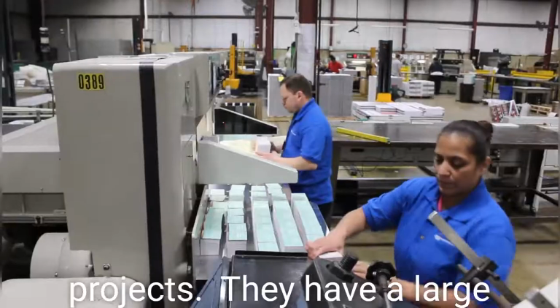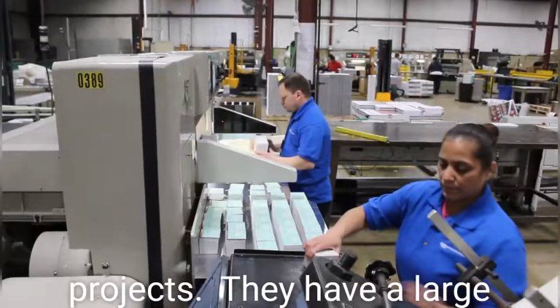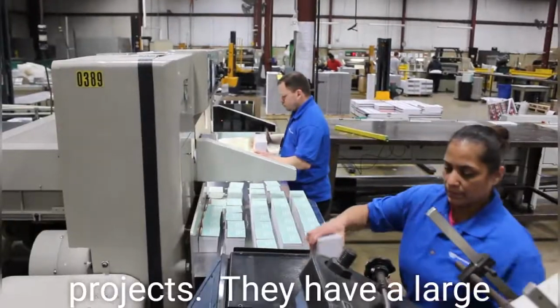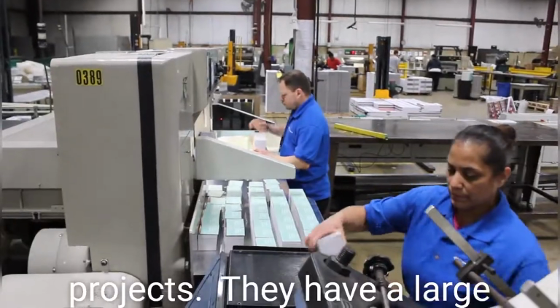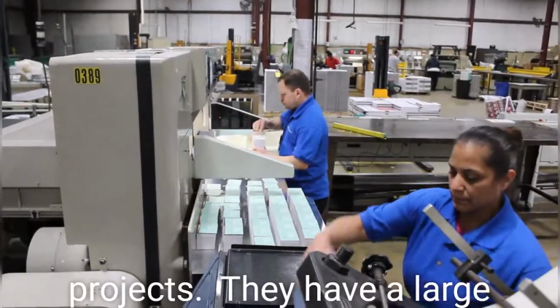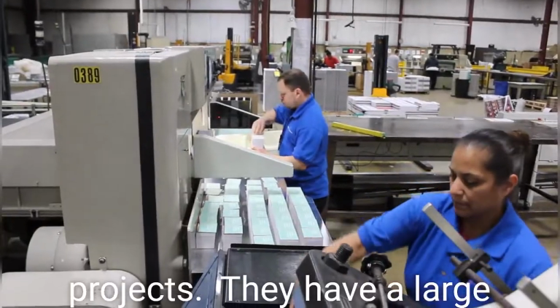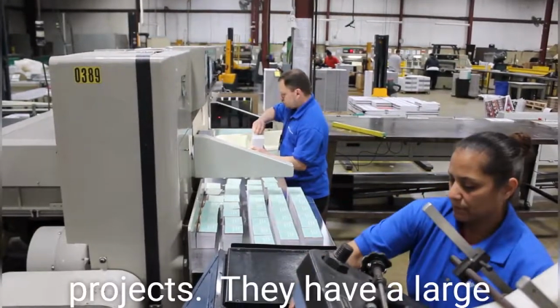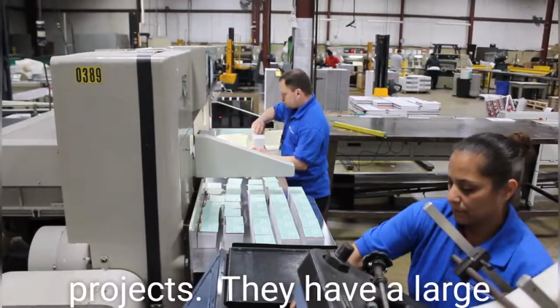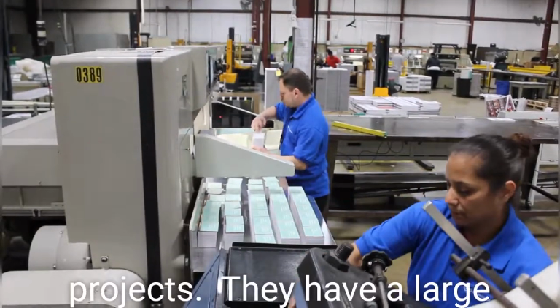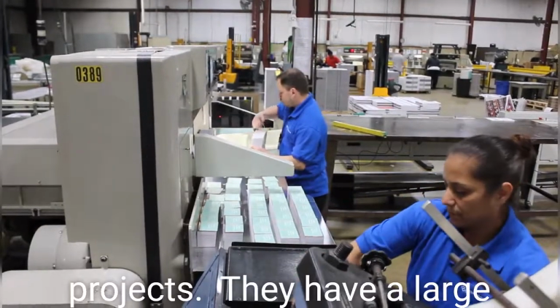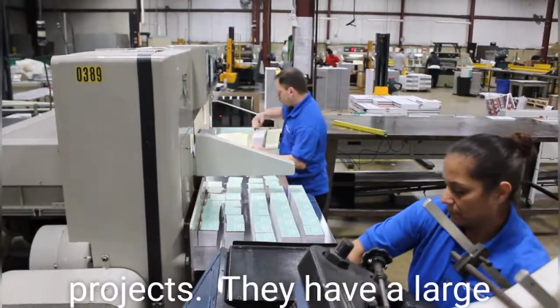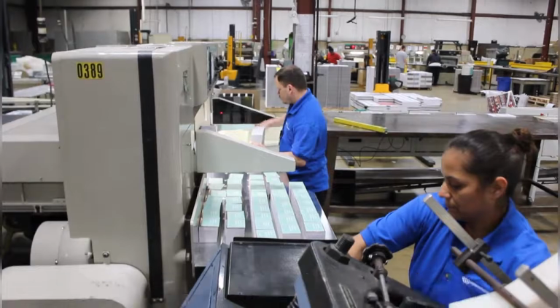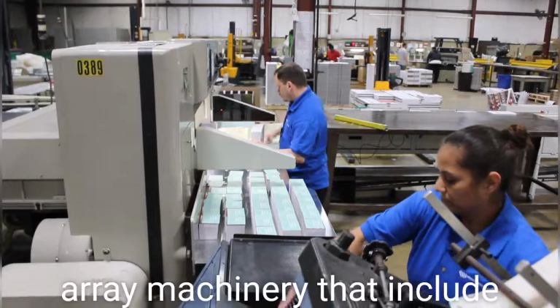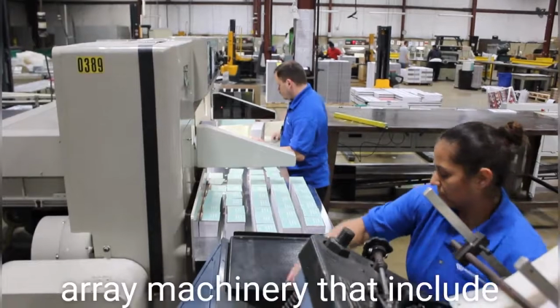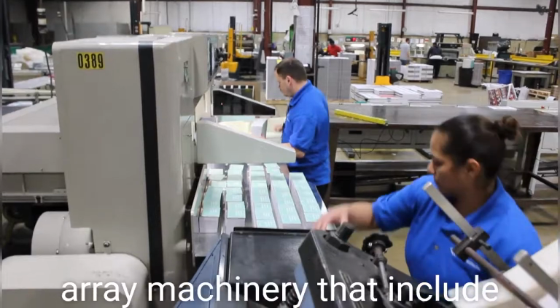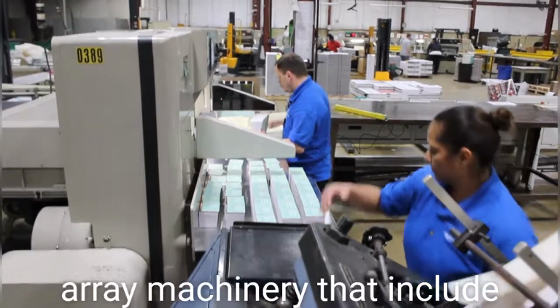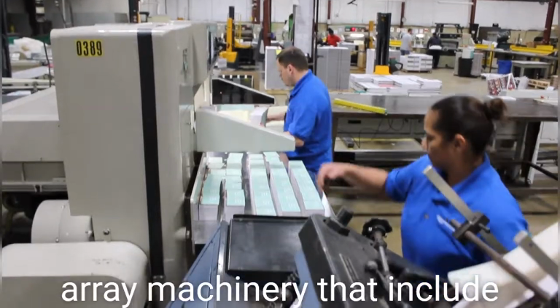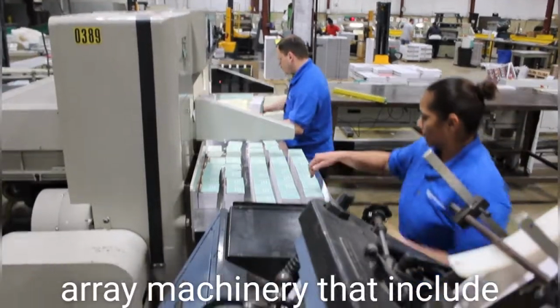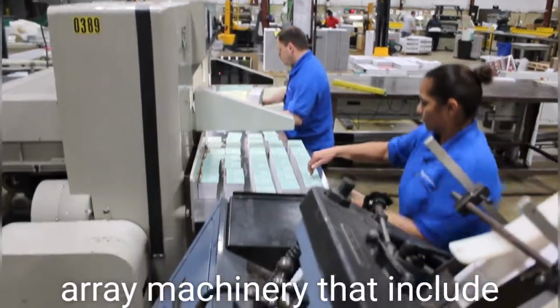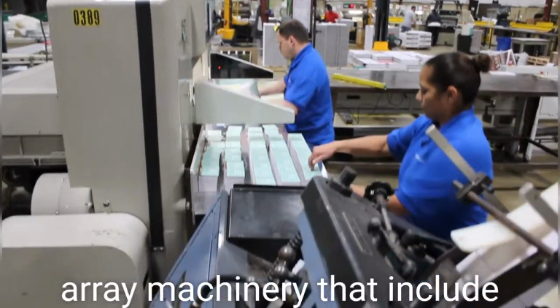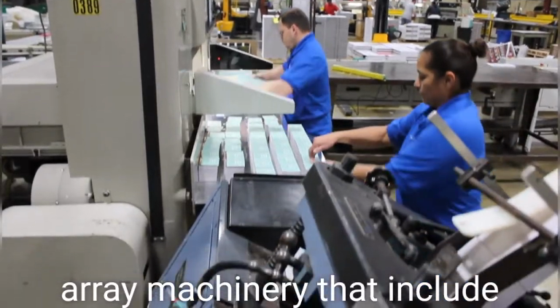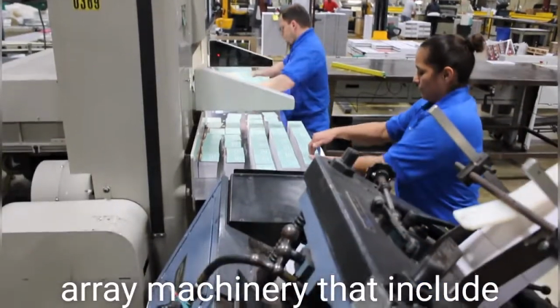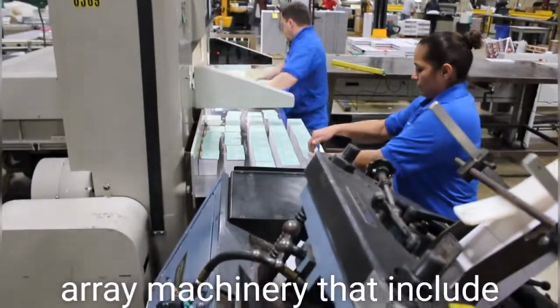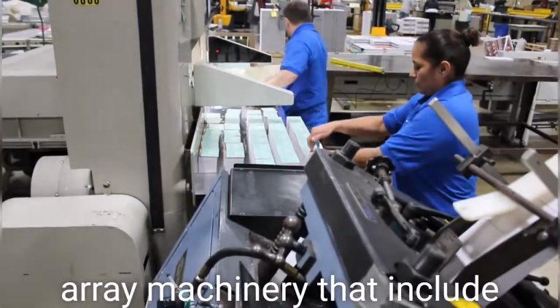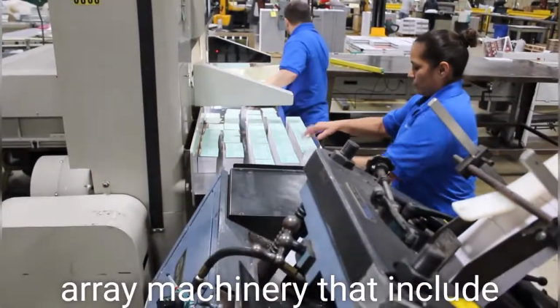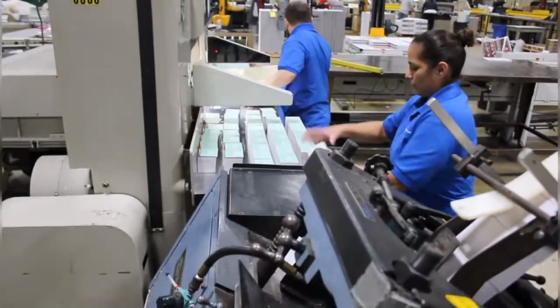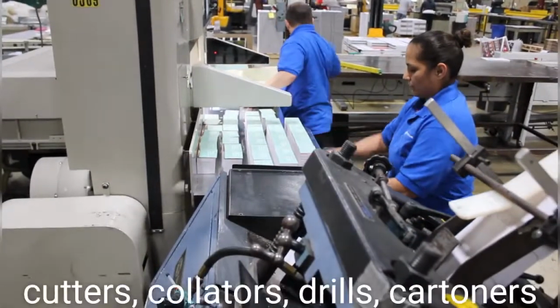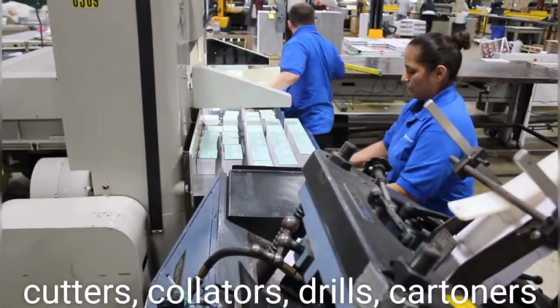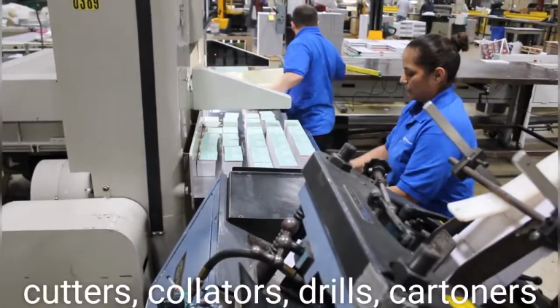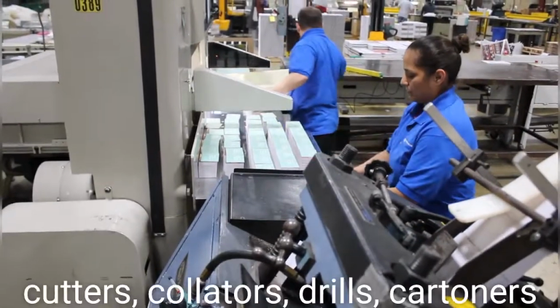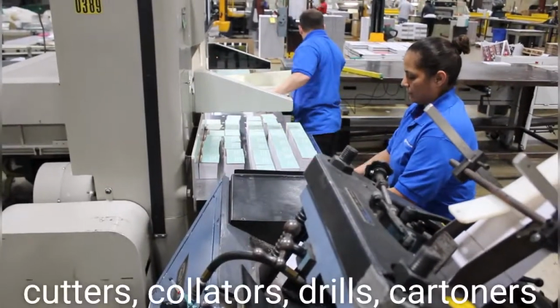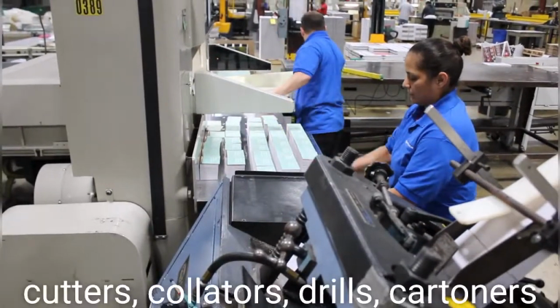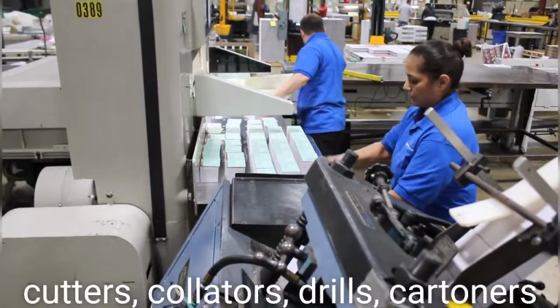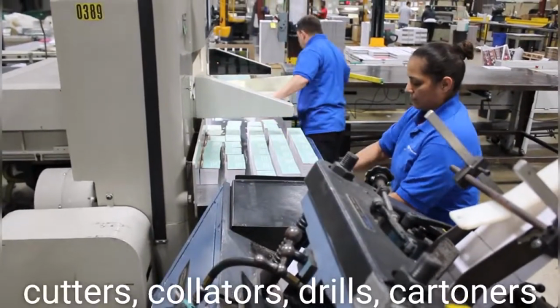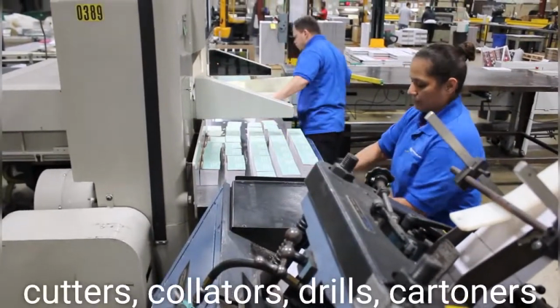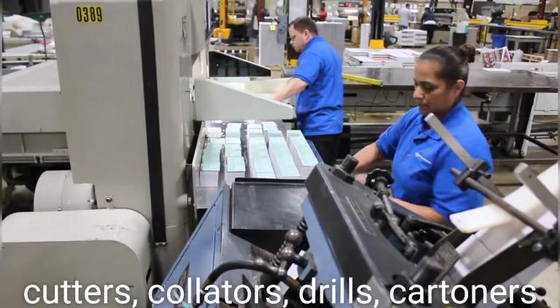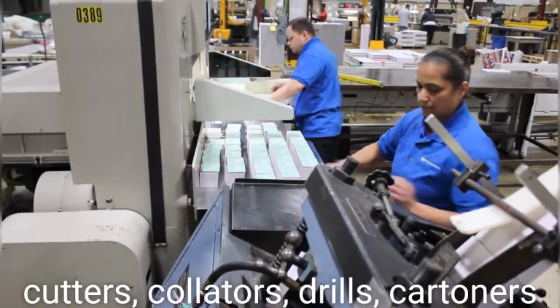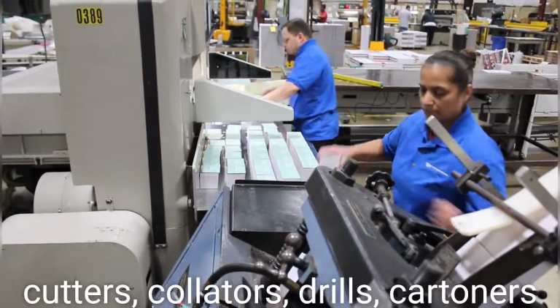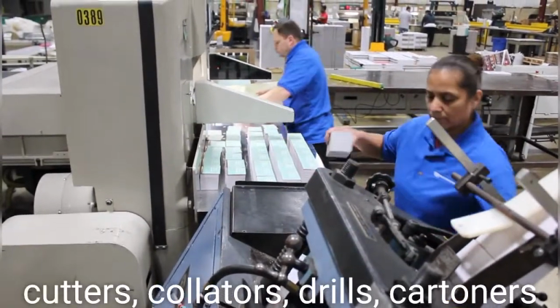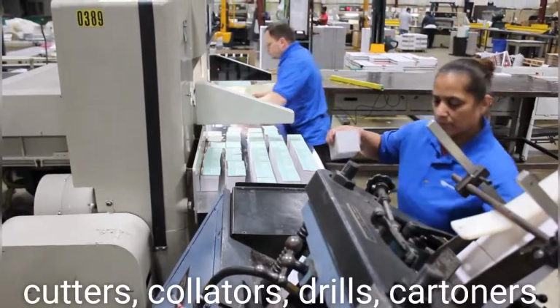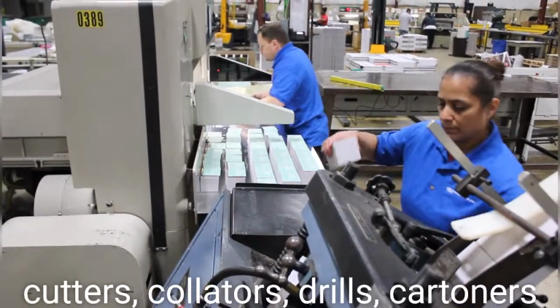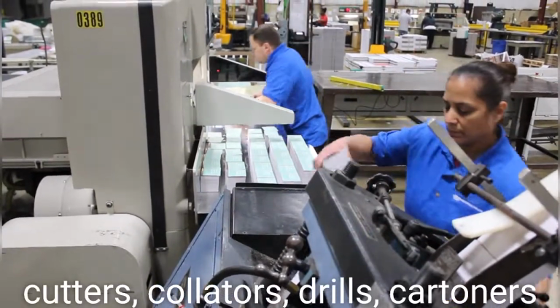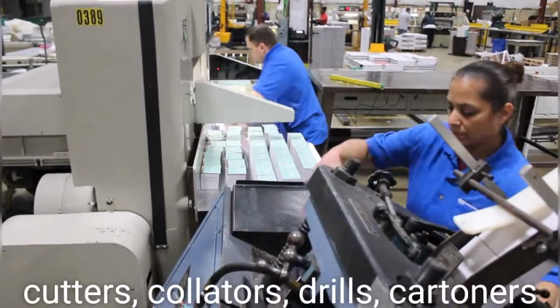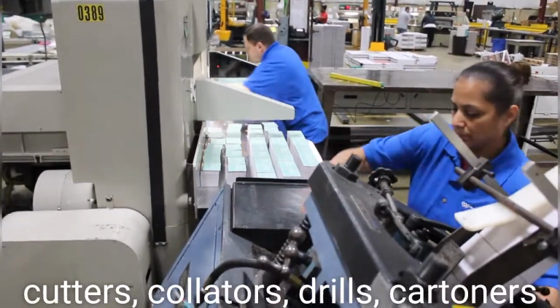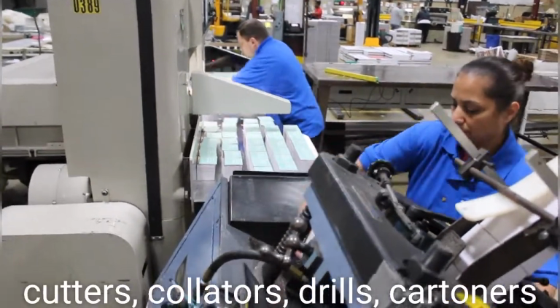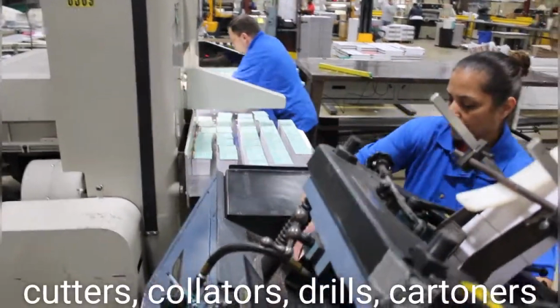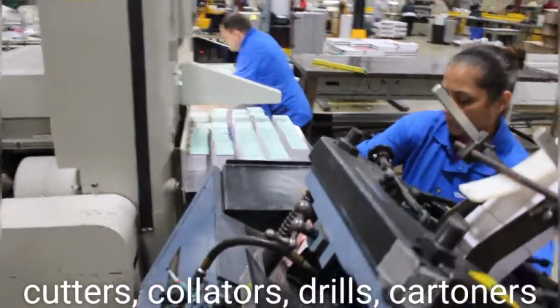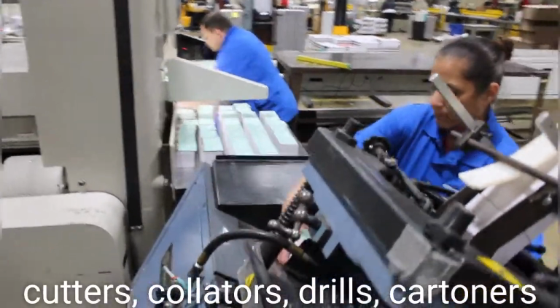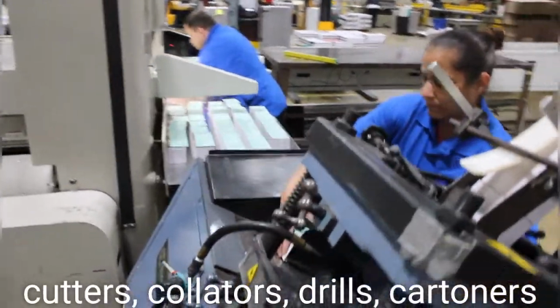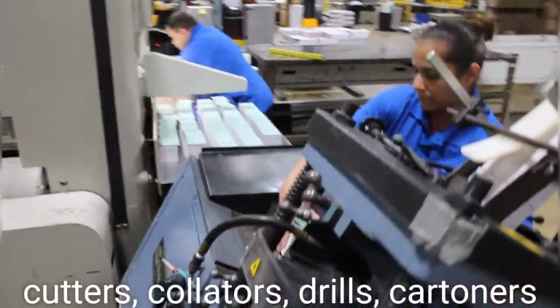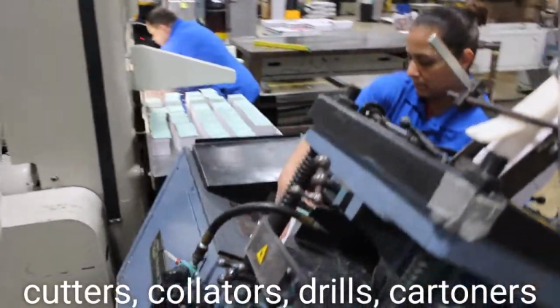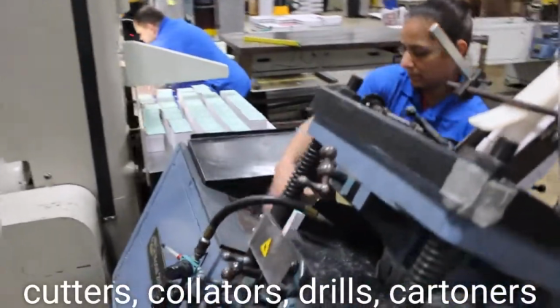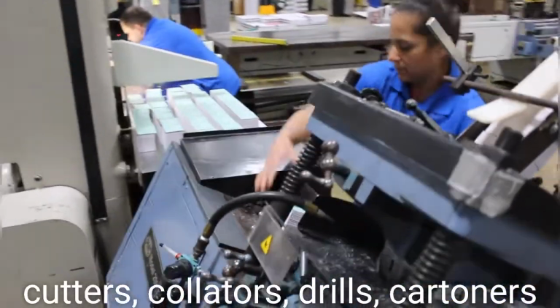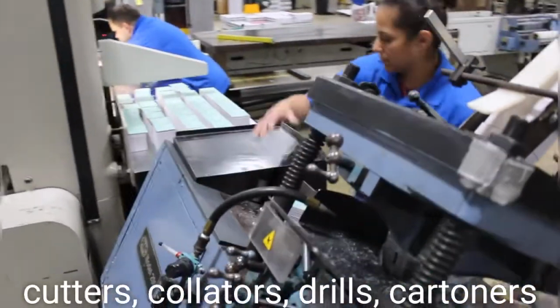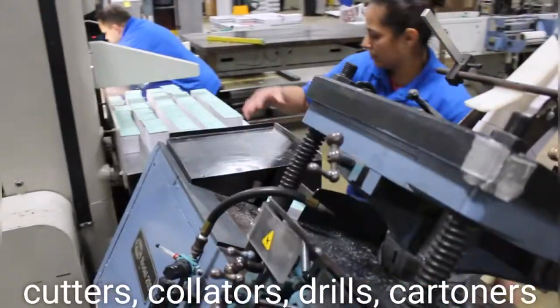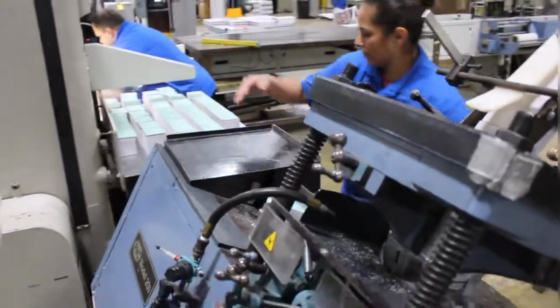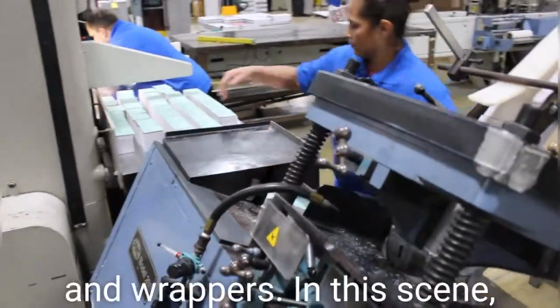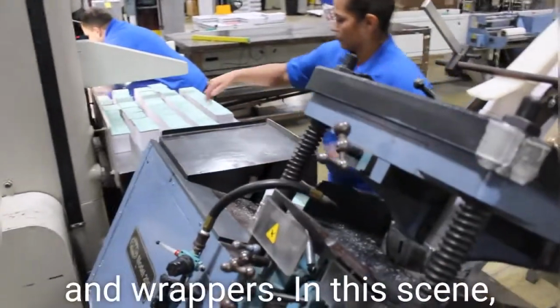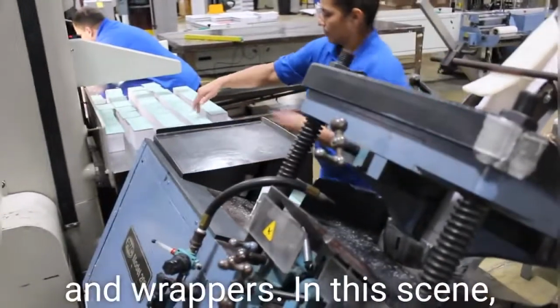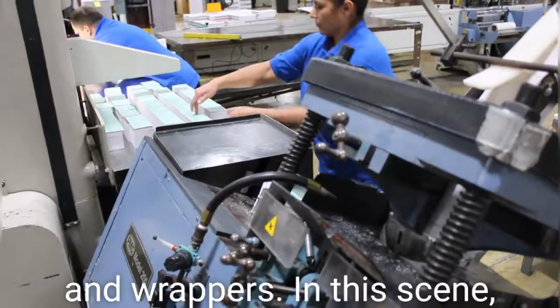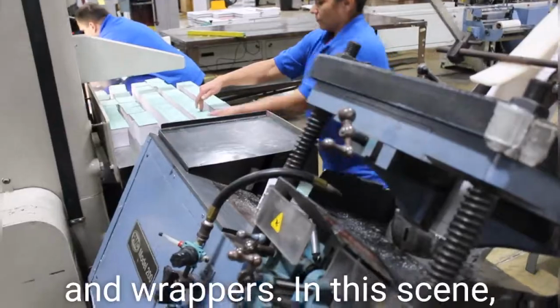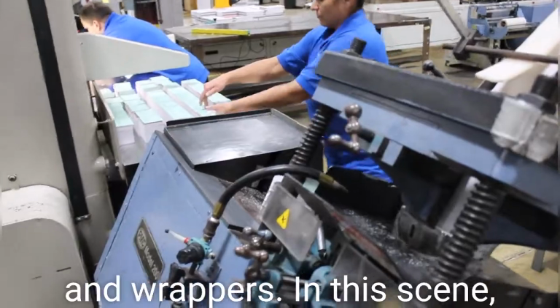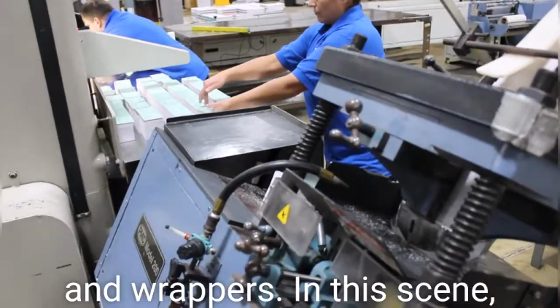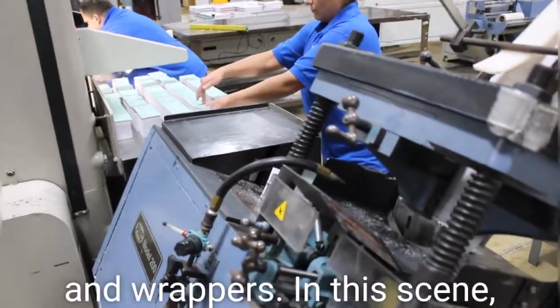They have a large array of machinery that includes cutters, collators, drills, cartners, and wrappers.